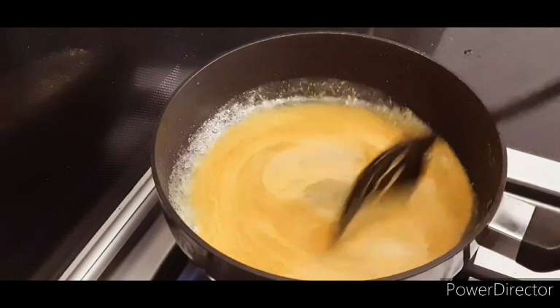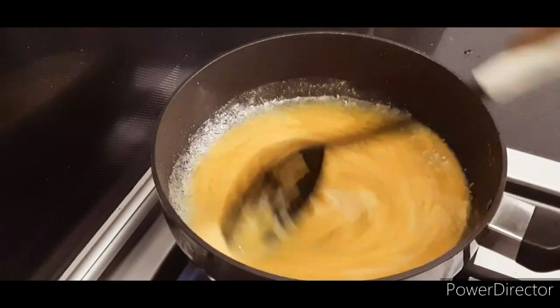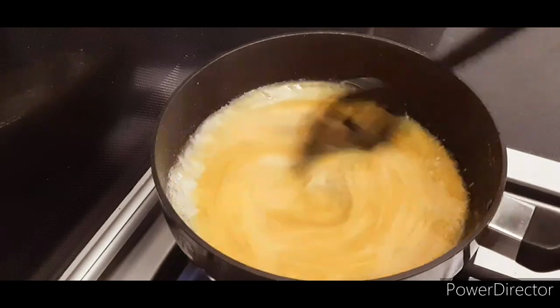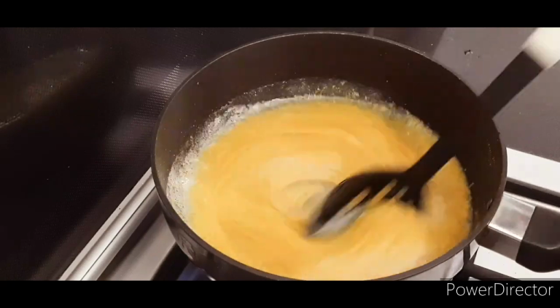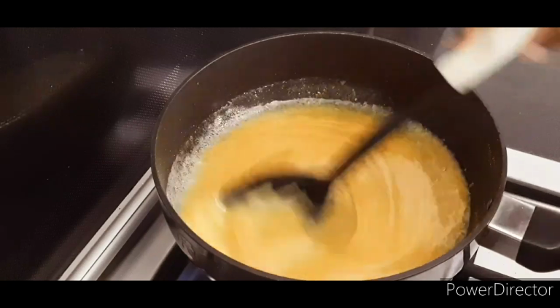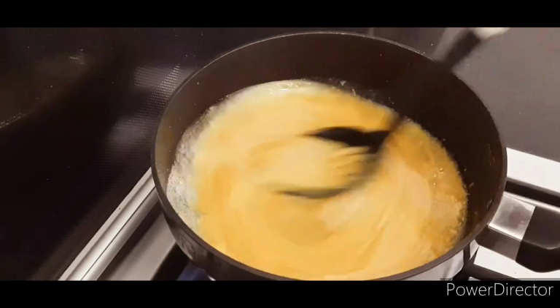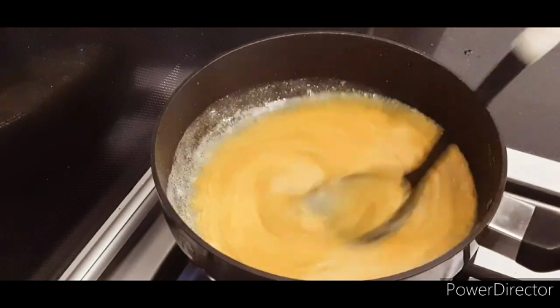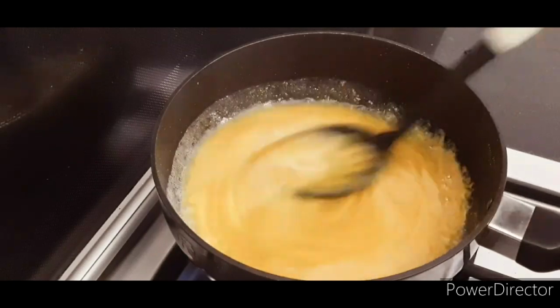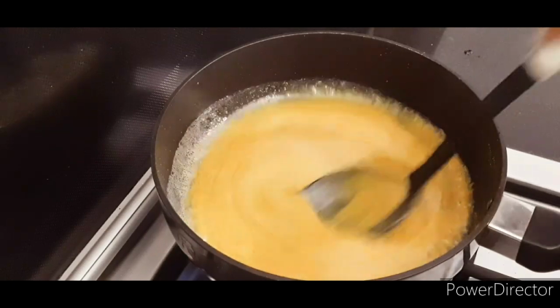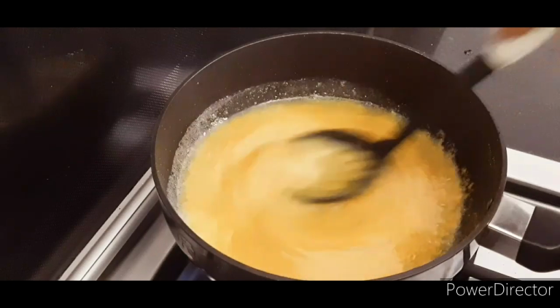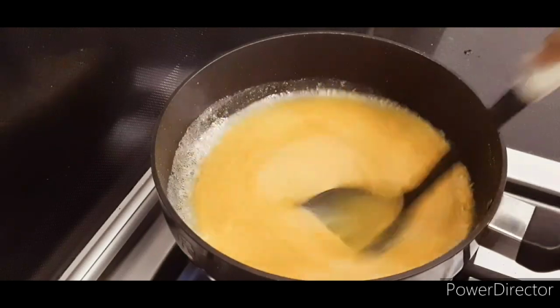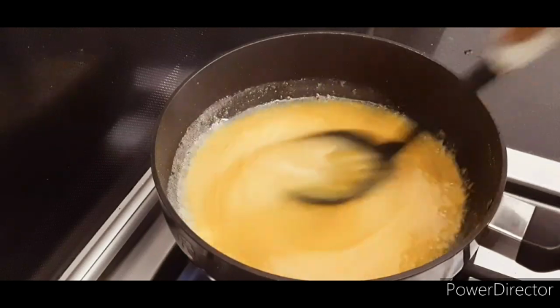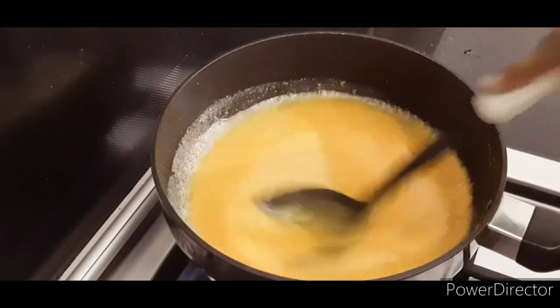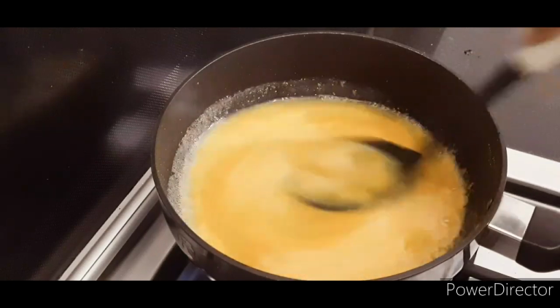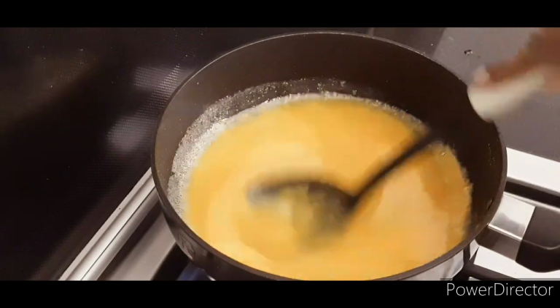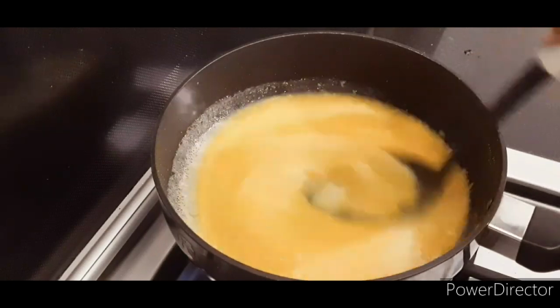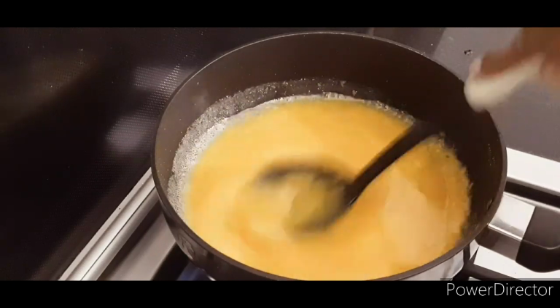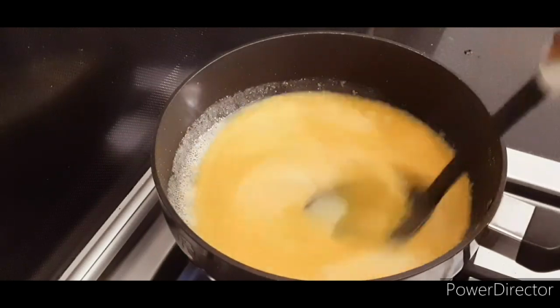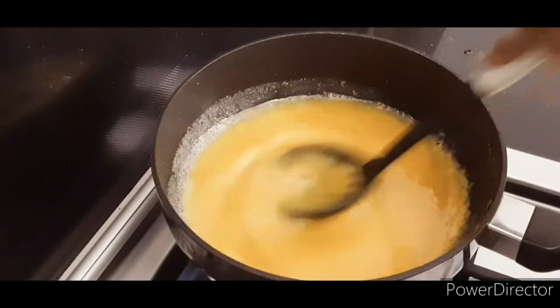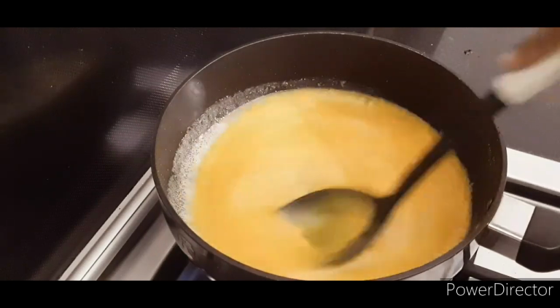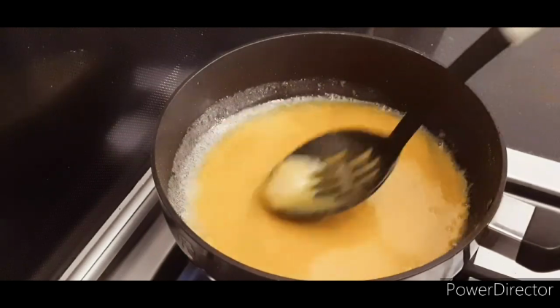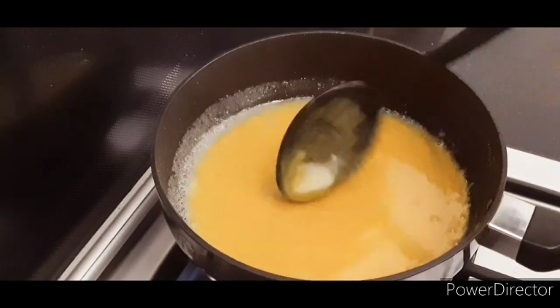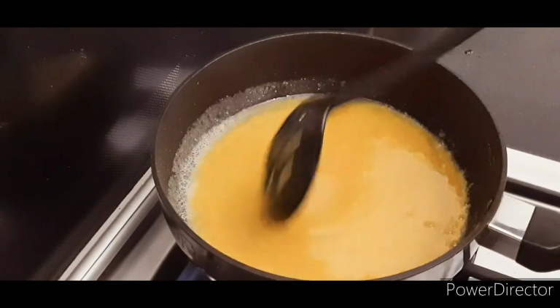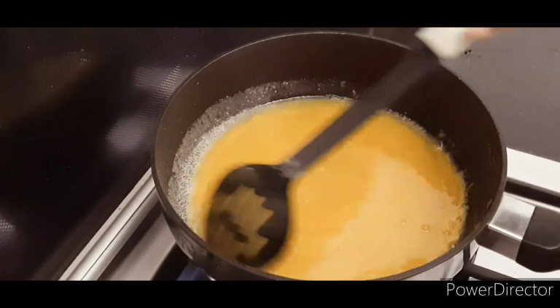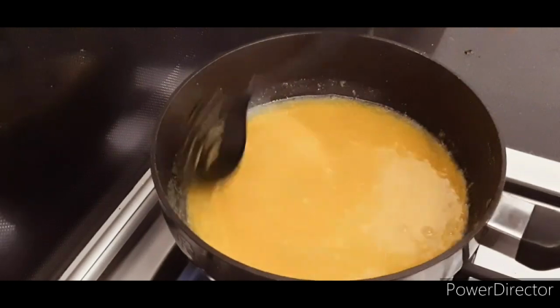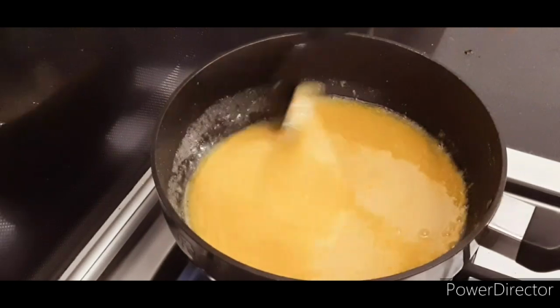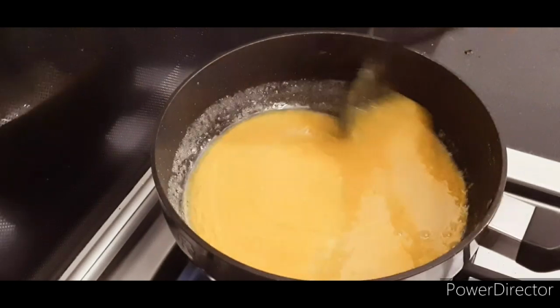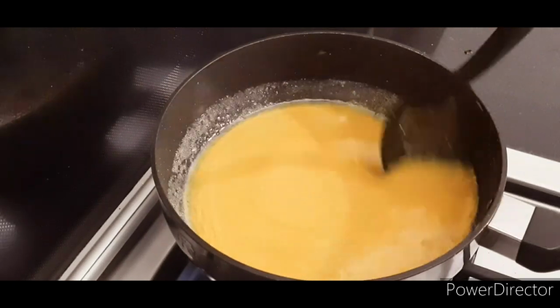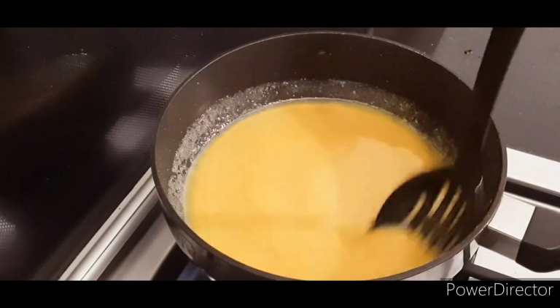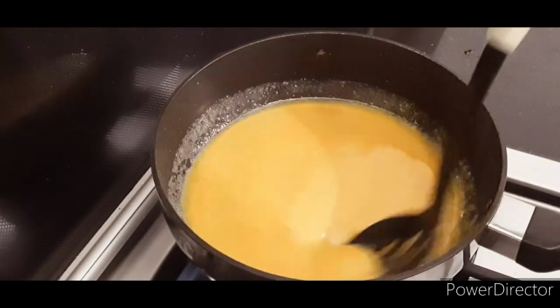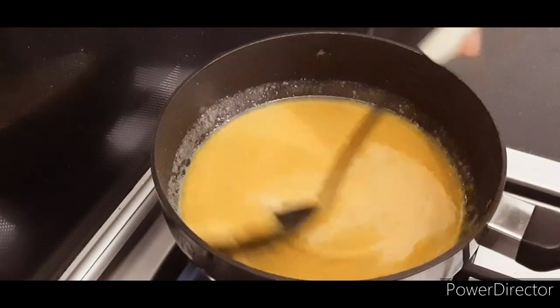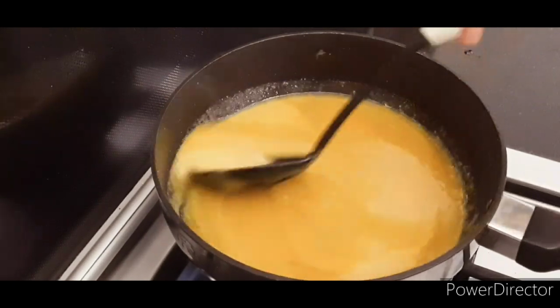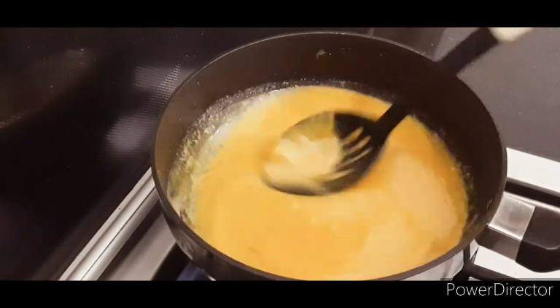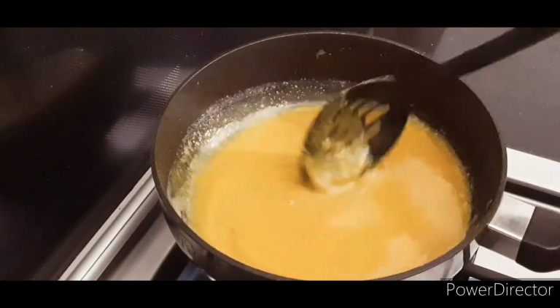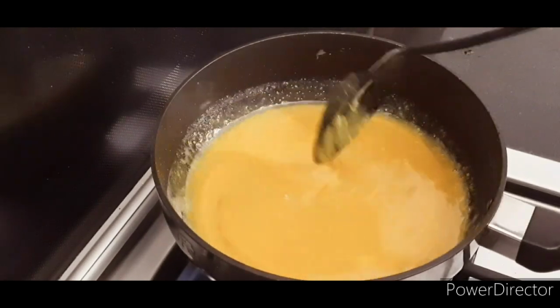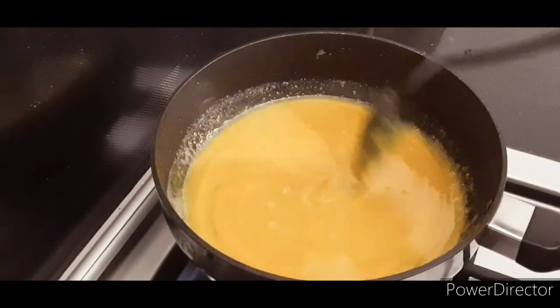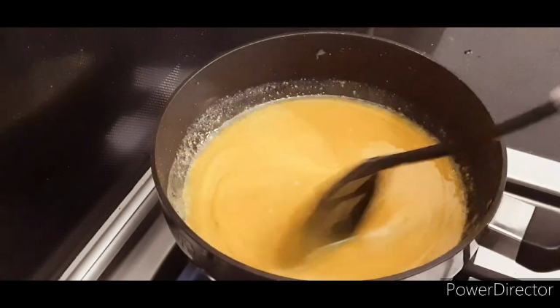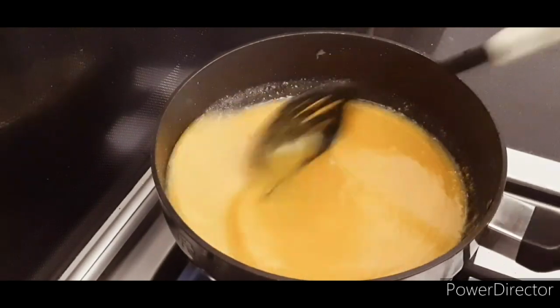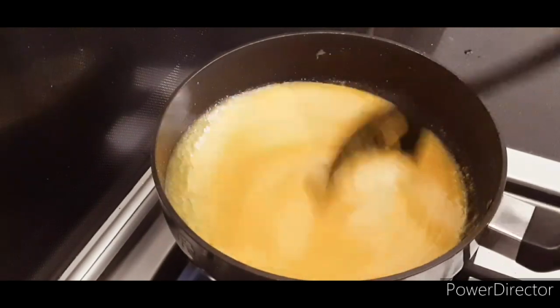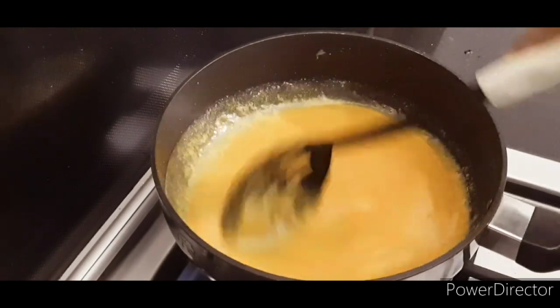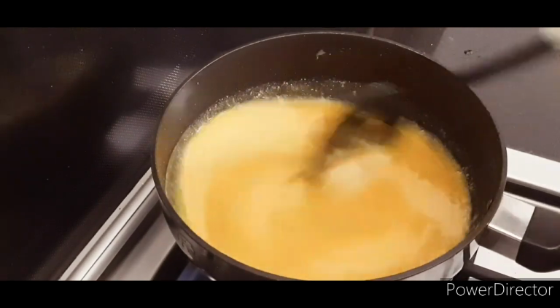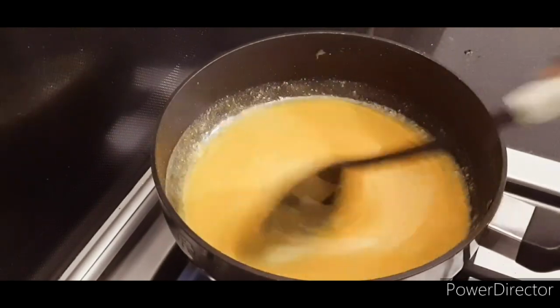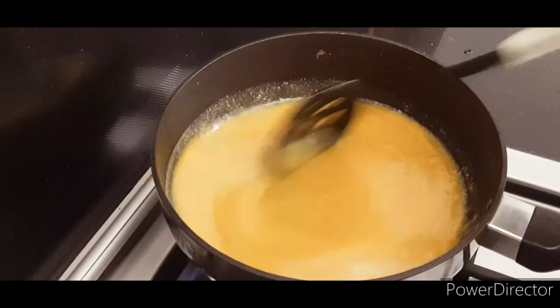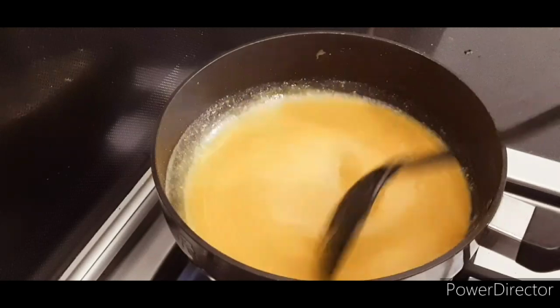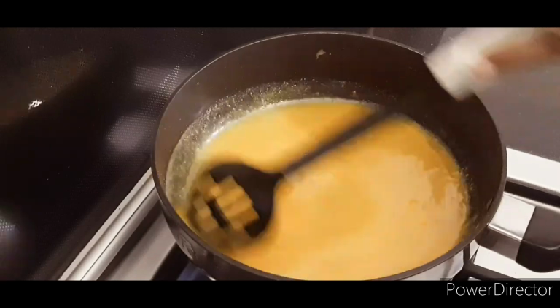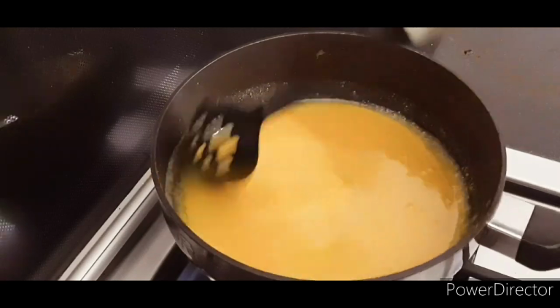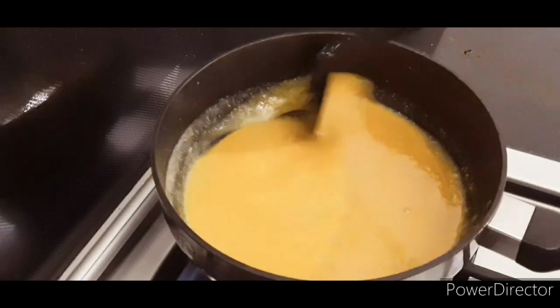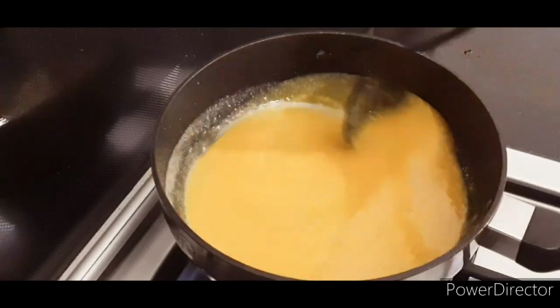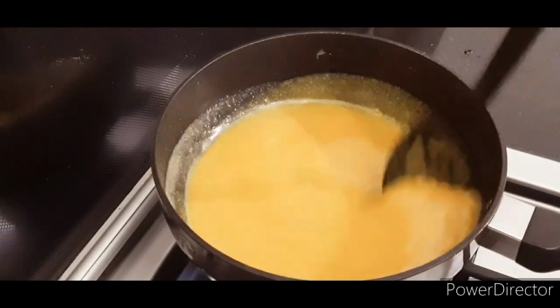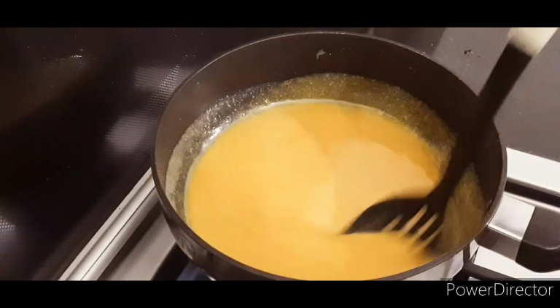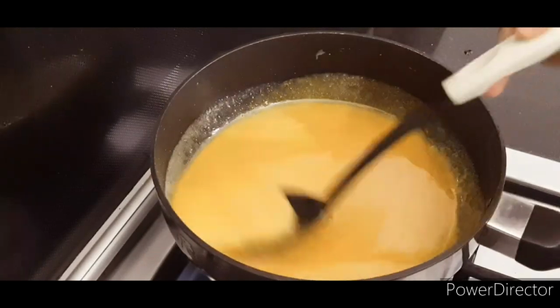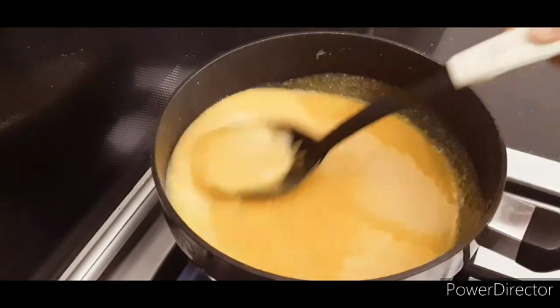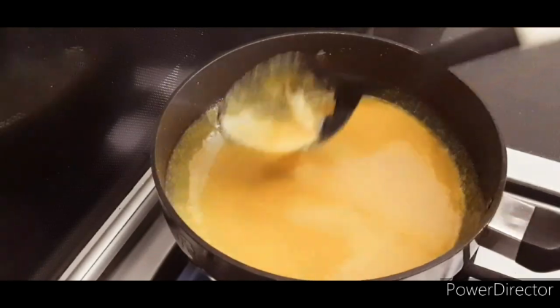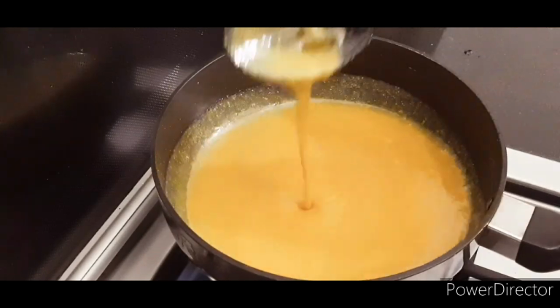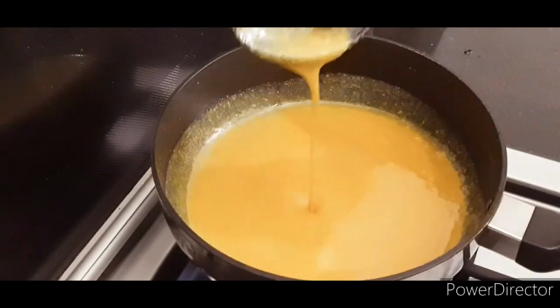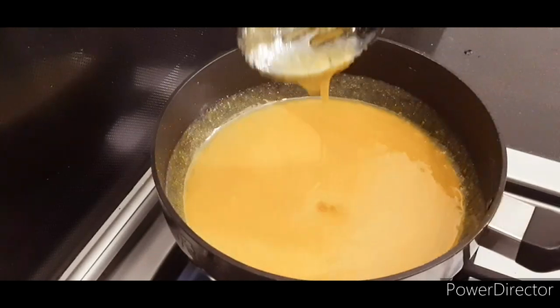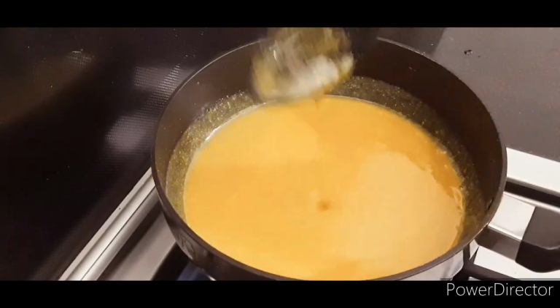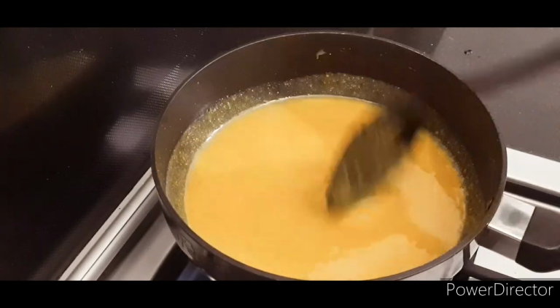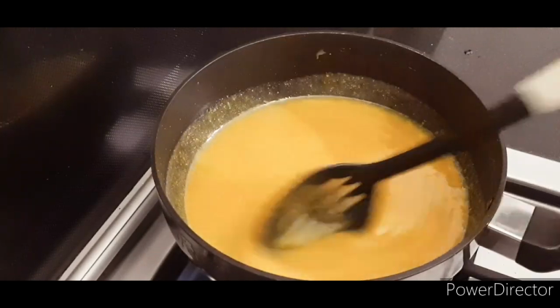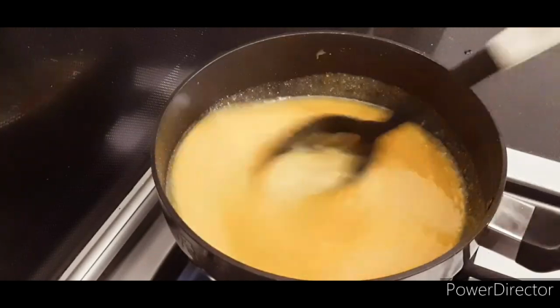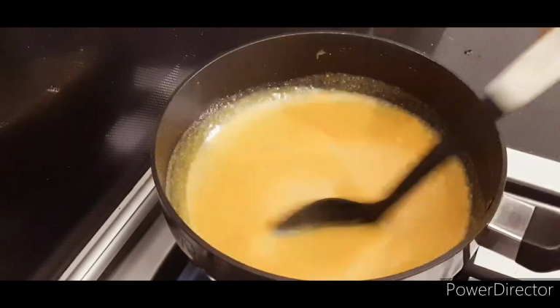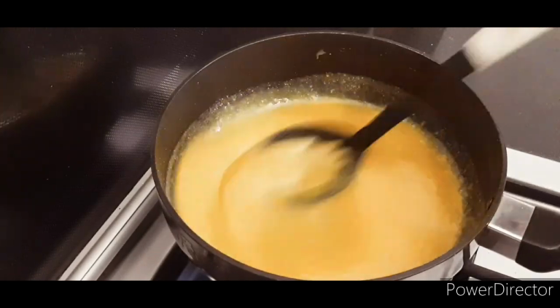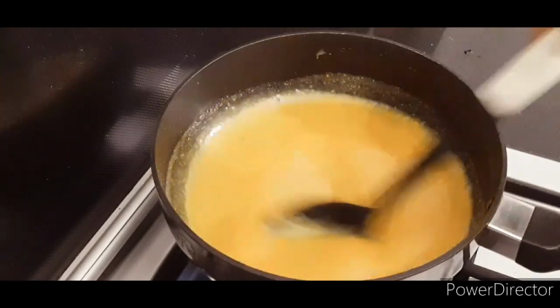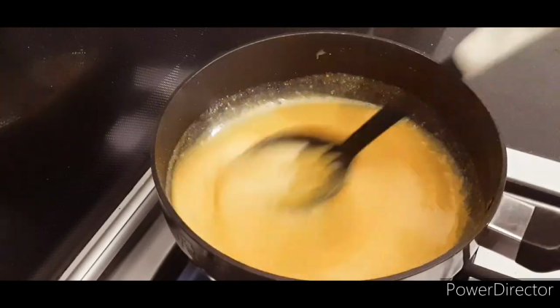Make sure you put it on a medium flame, or keep it on a little bit of heat.